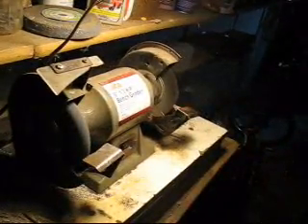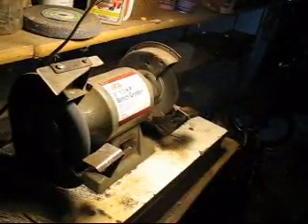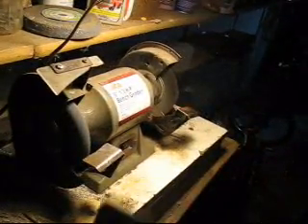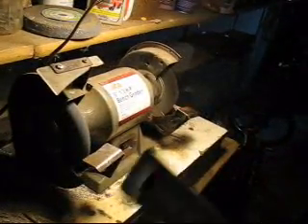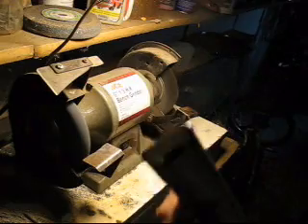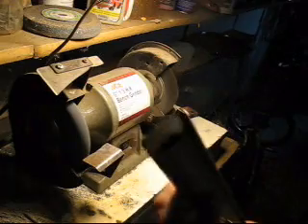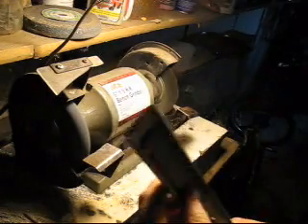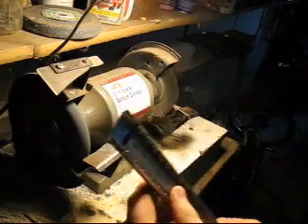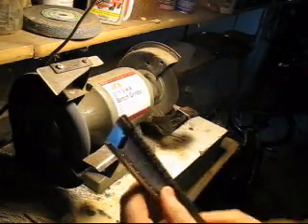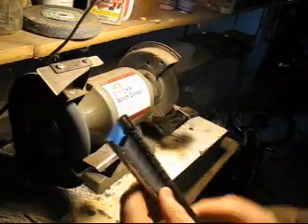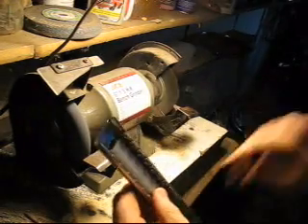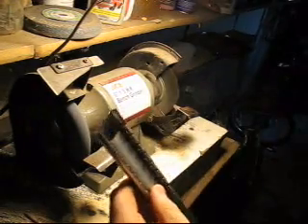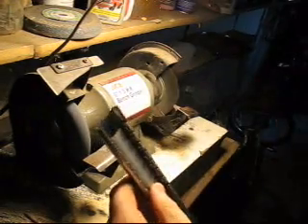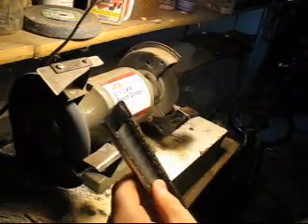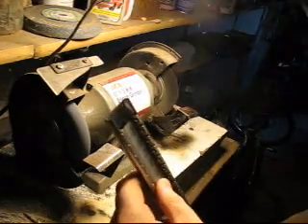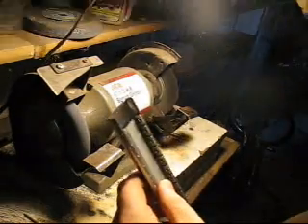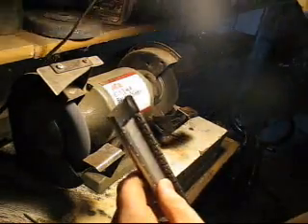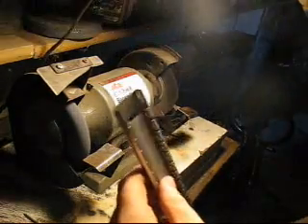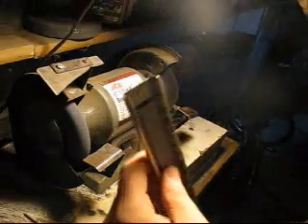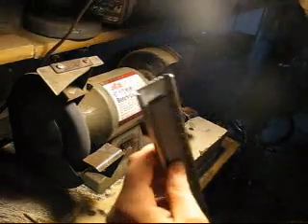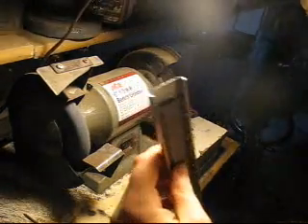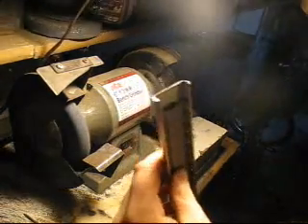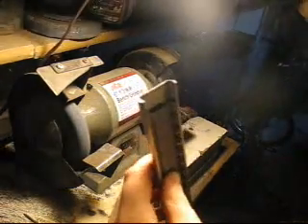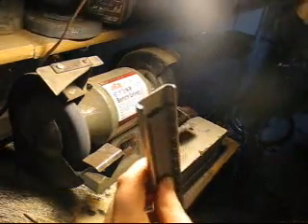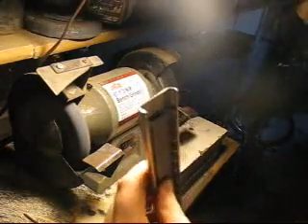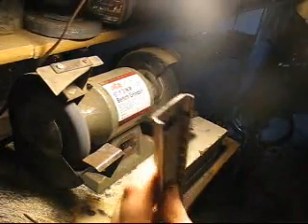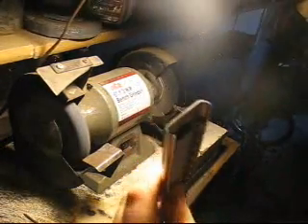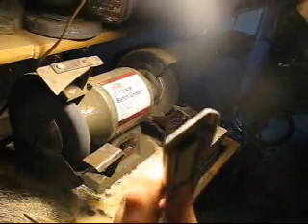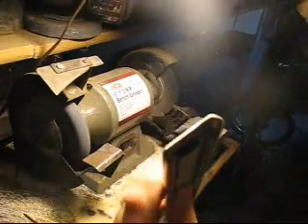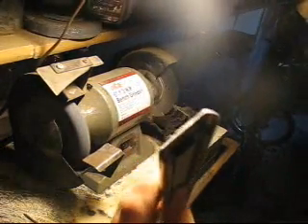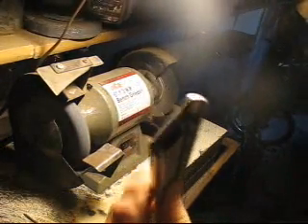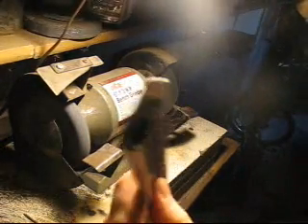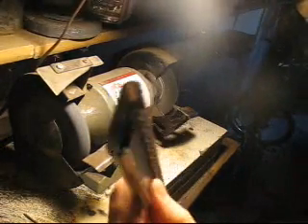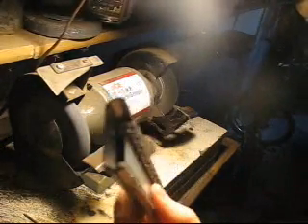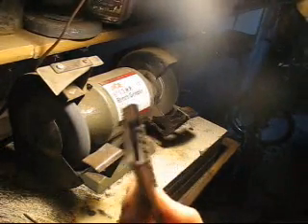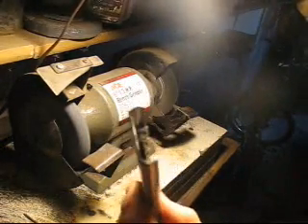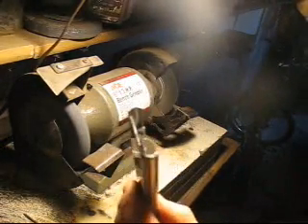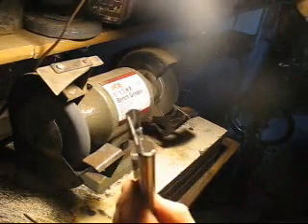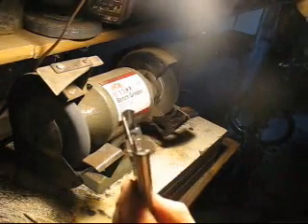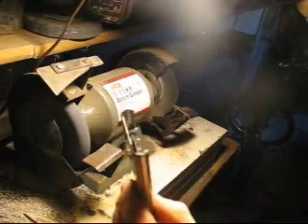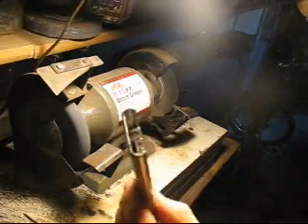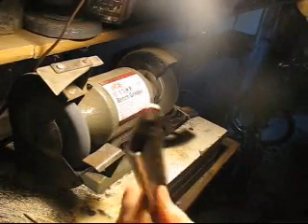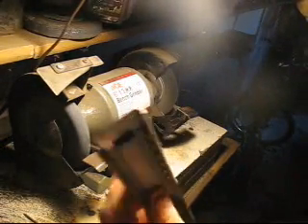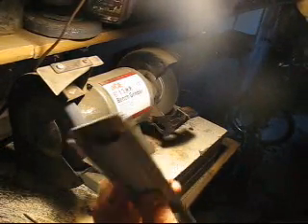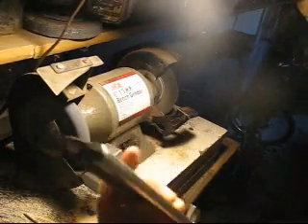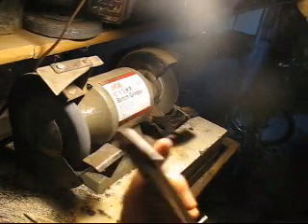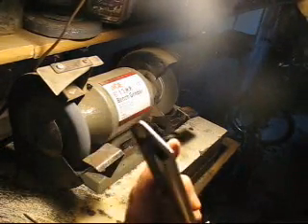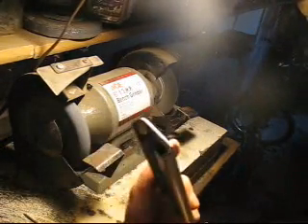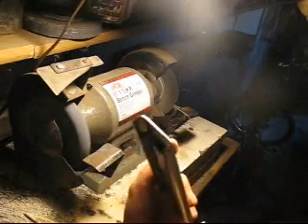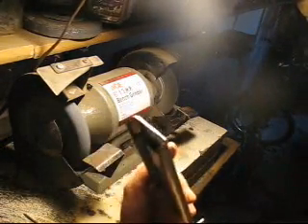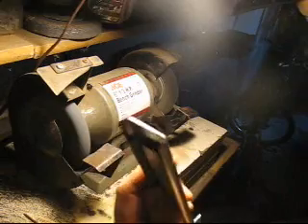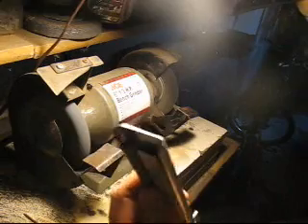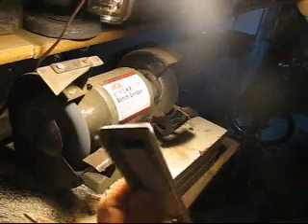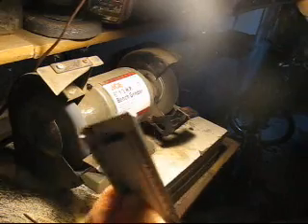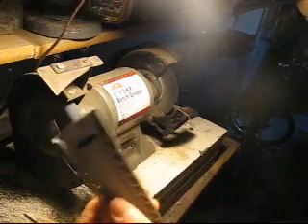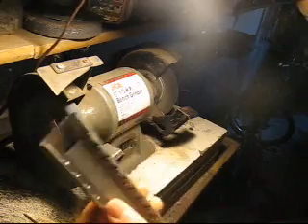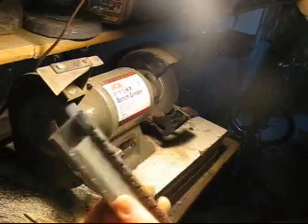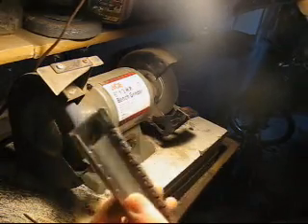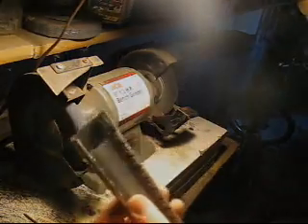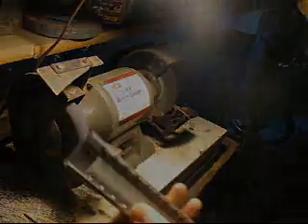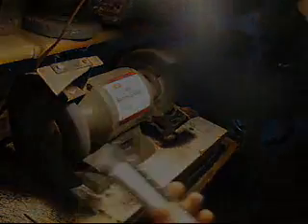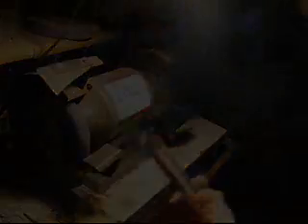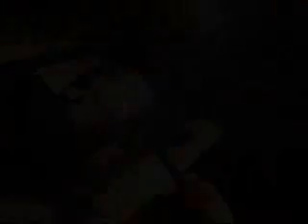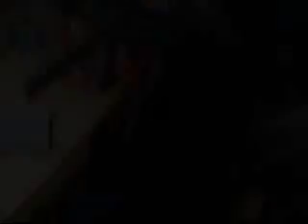I'm going to go take that rough edge off at the bench grinder. Now what we have is a real nice, flat, flush, shiny thing.